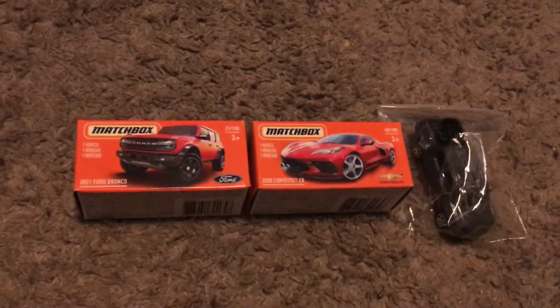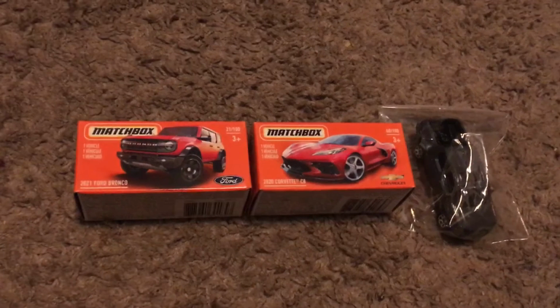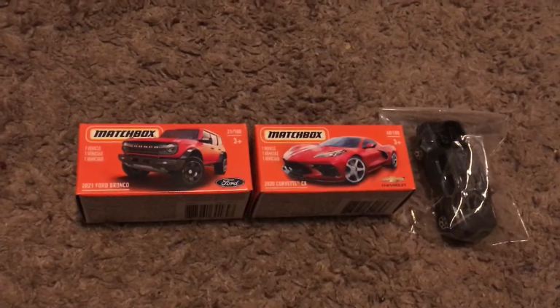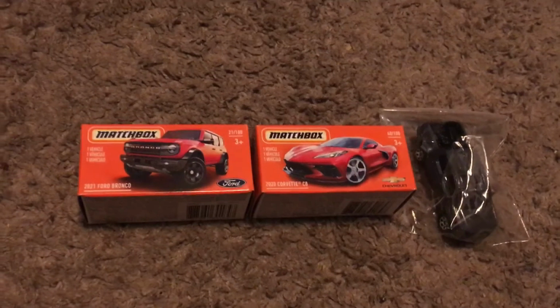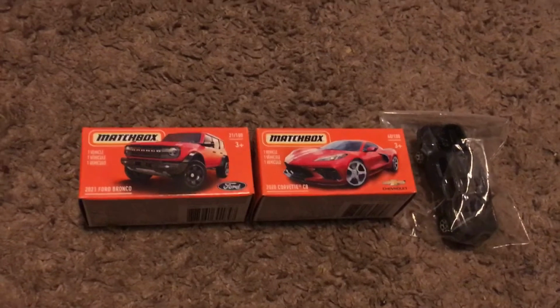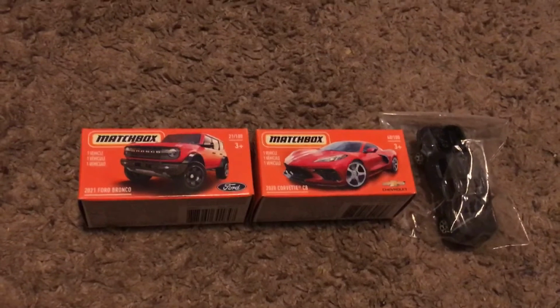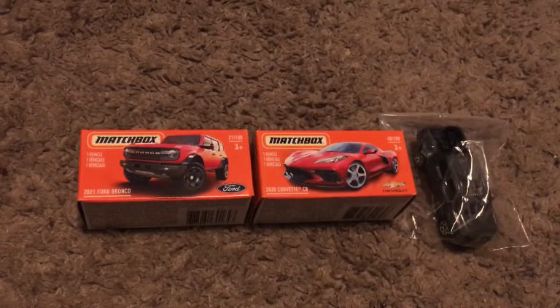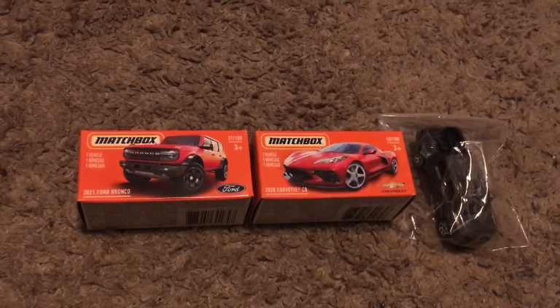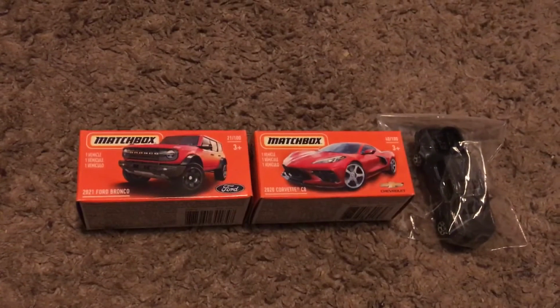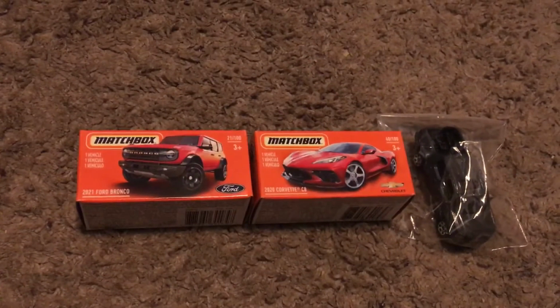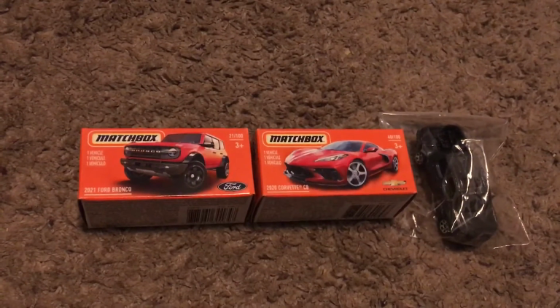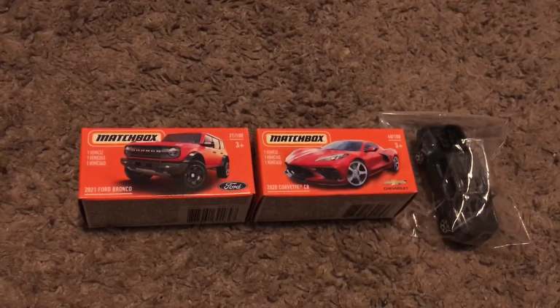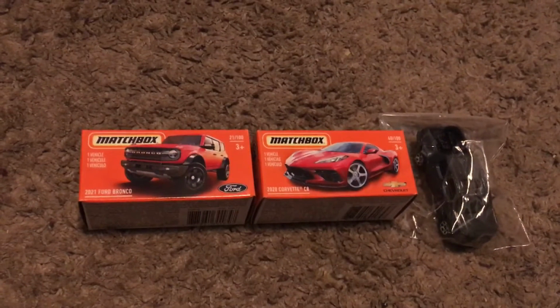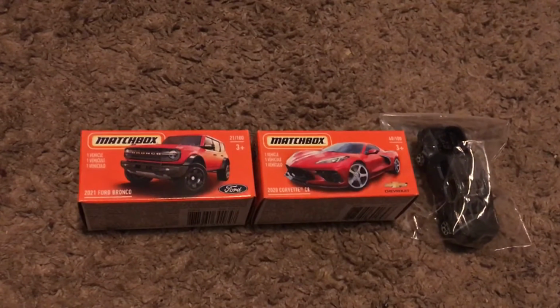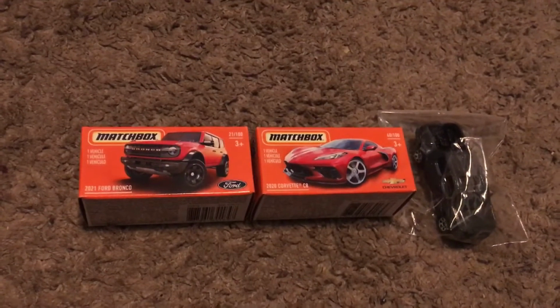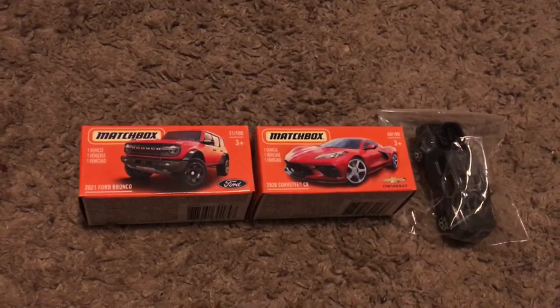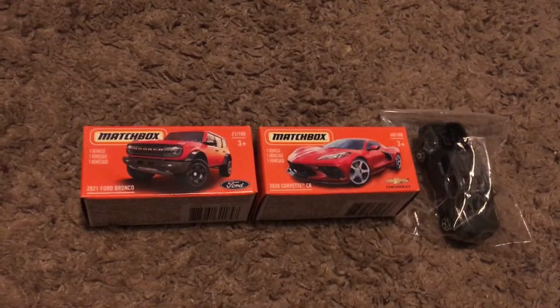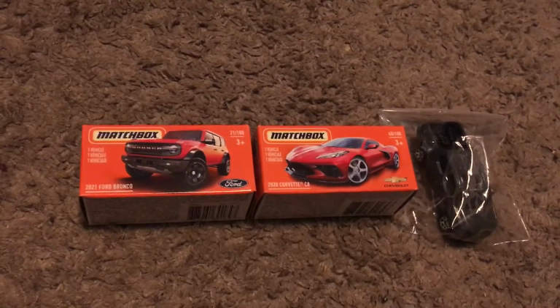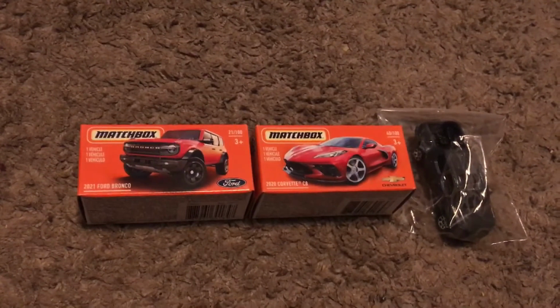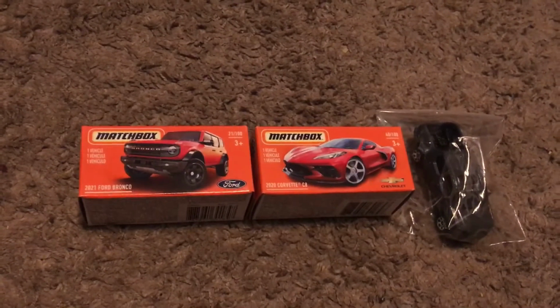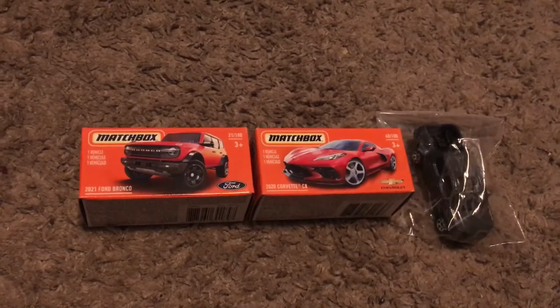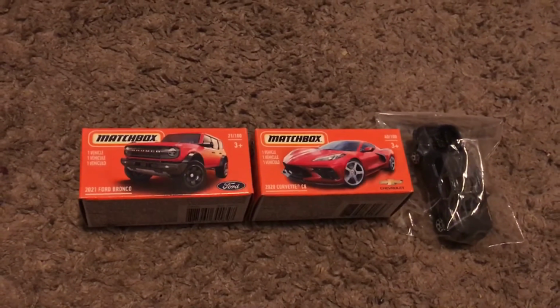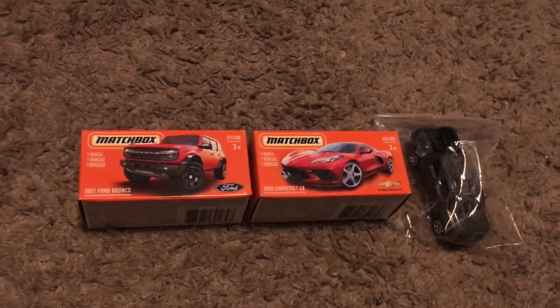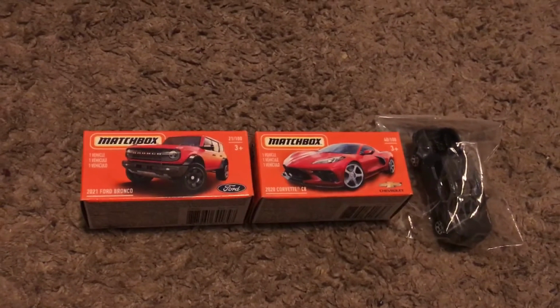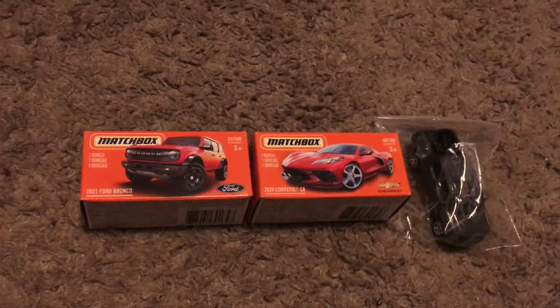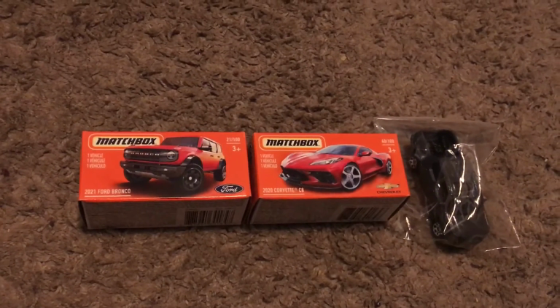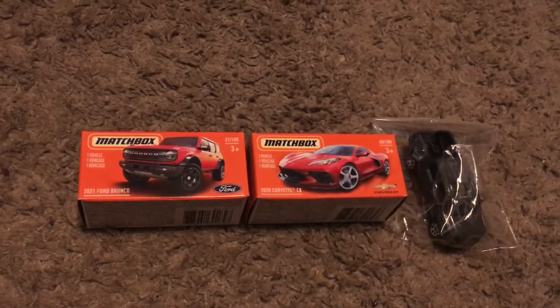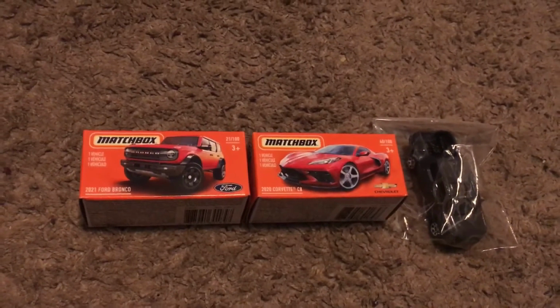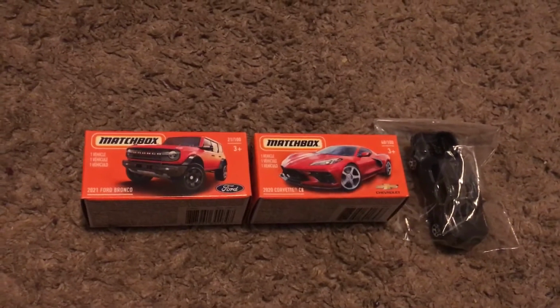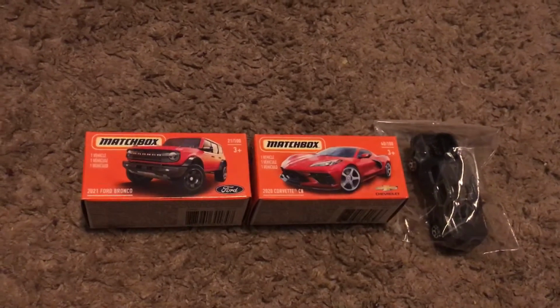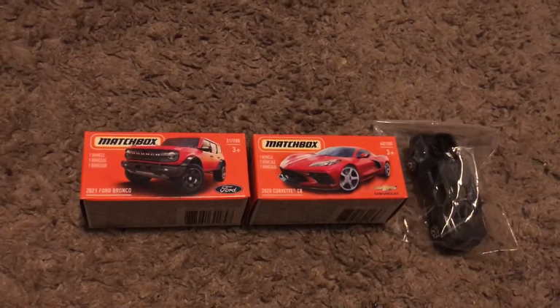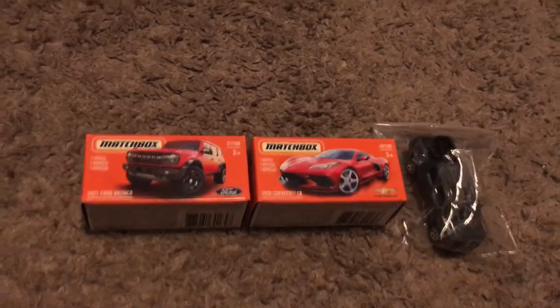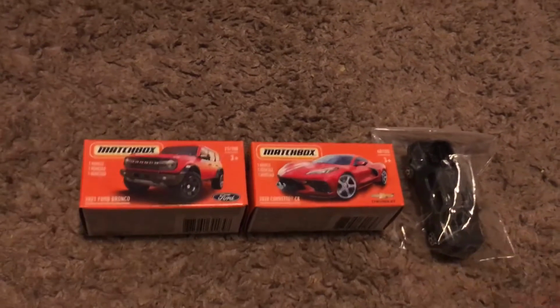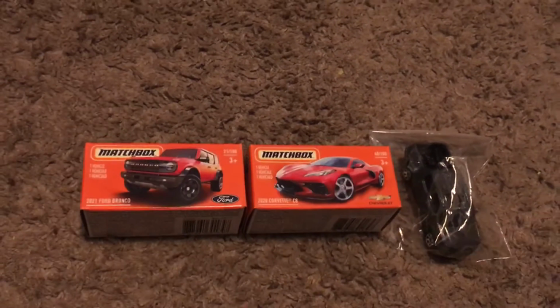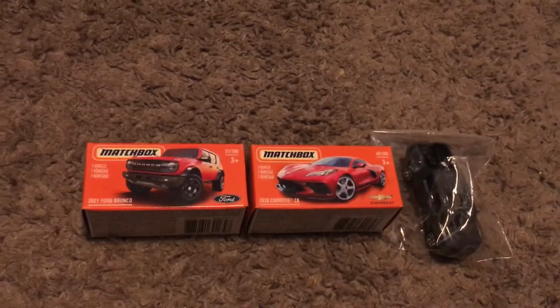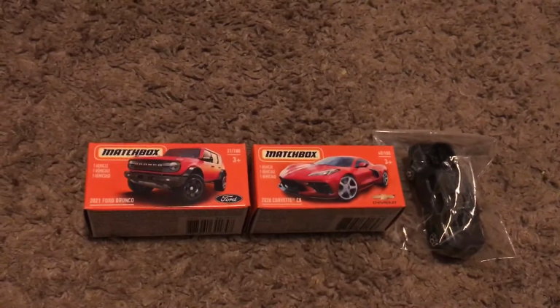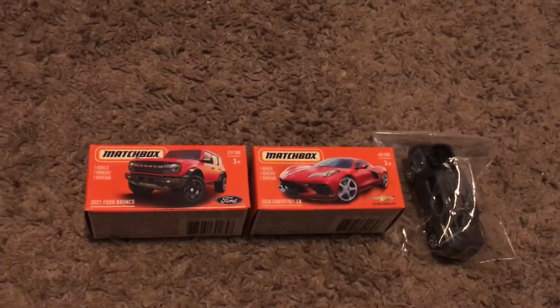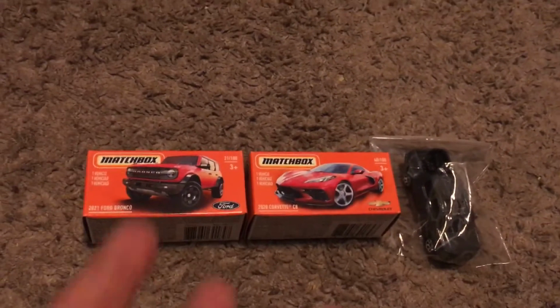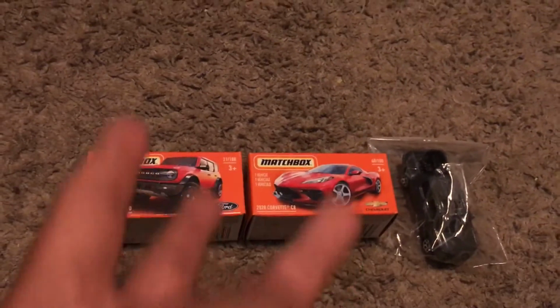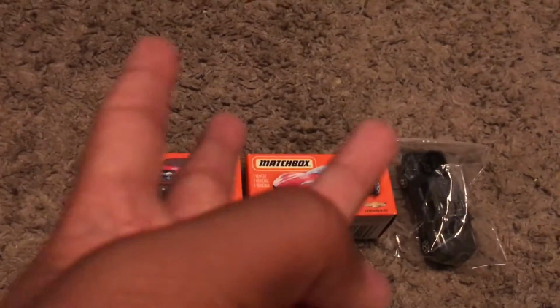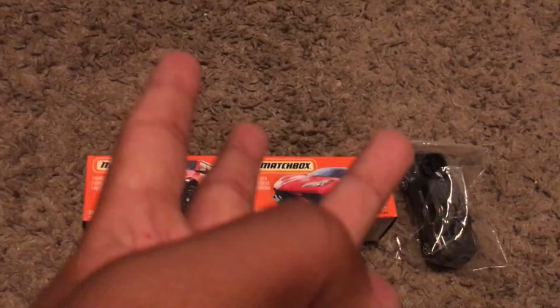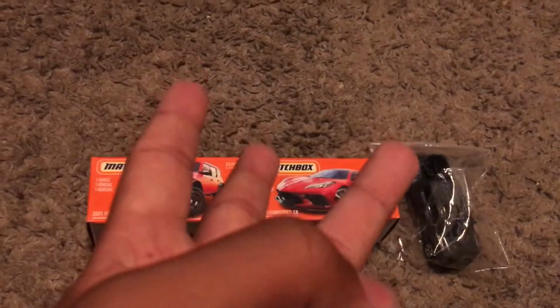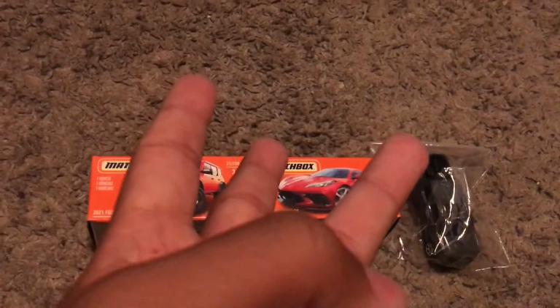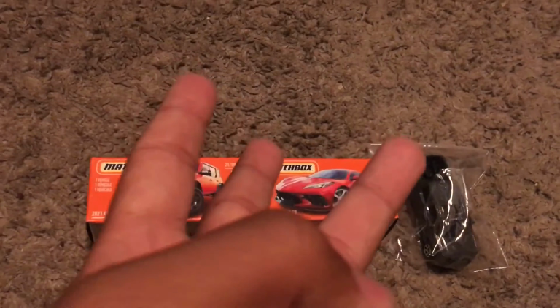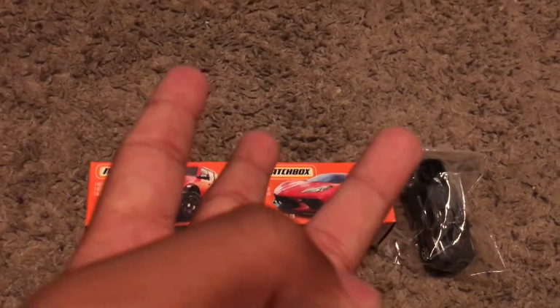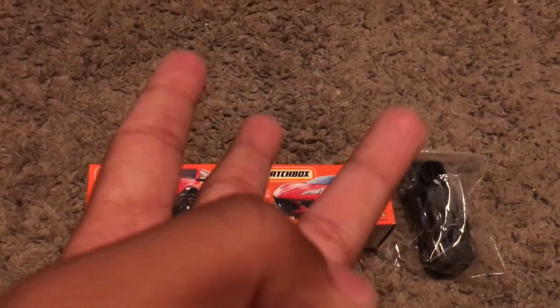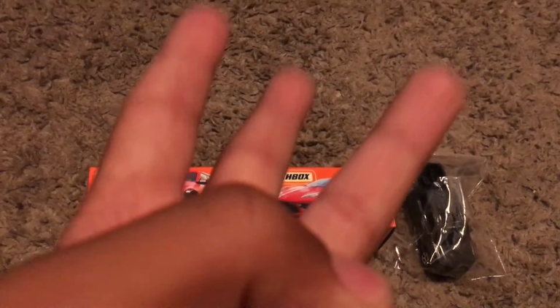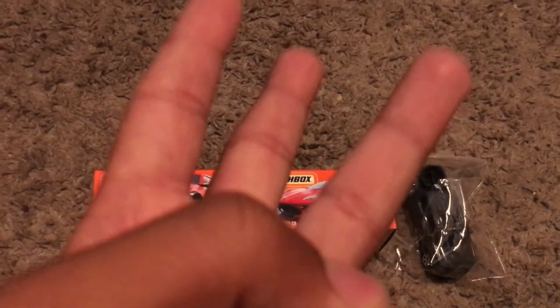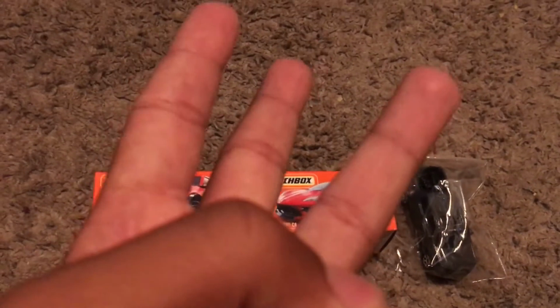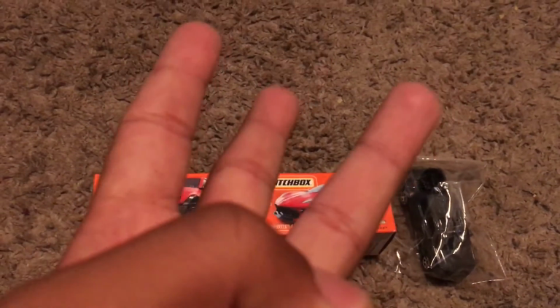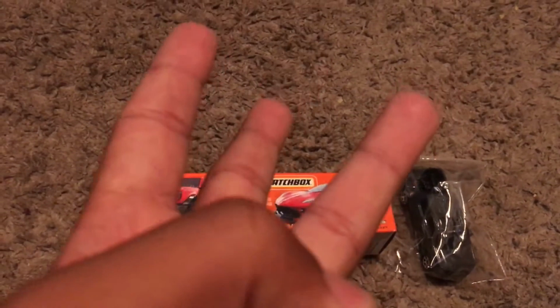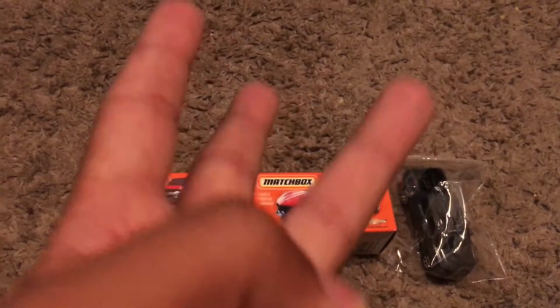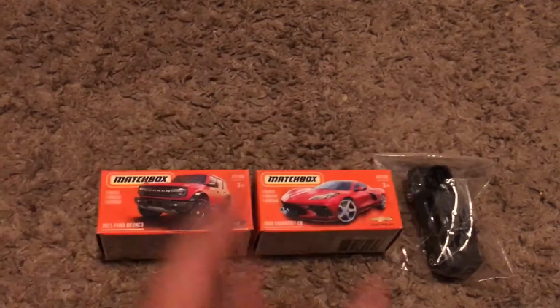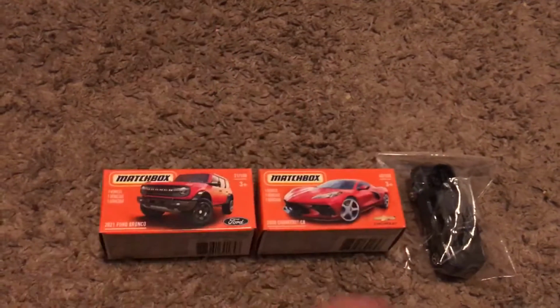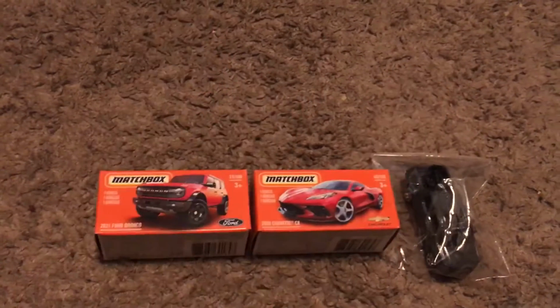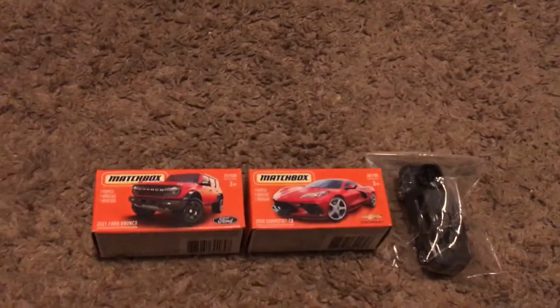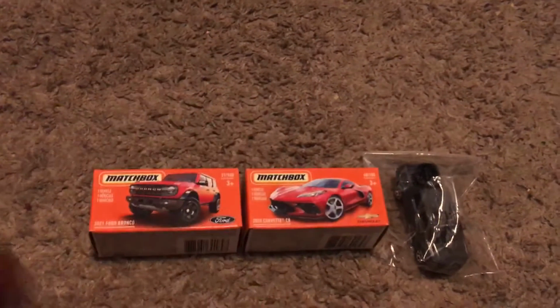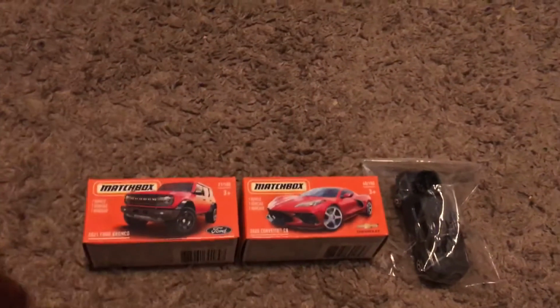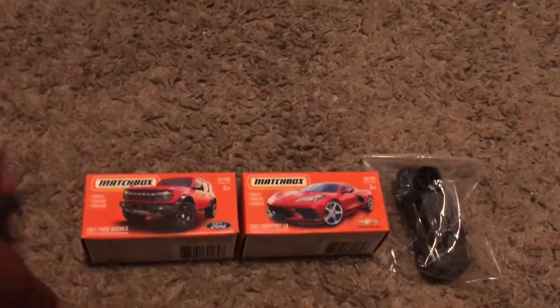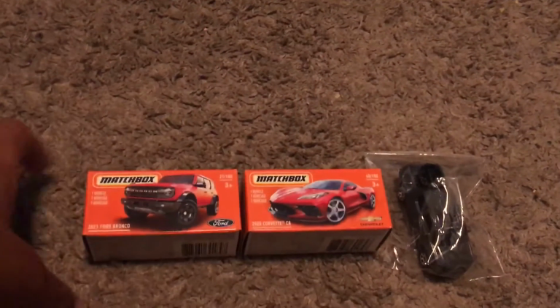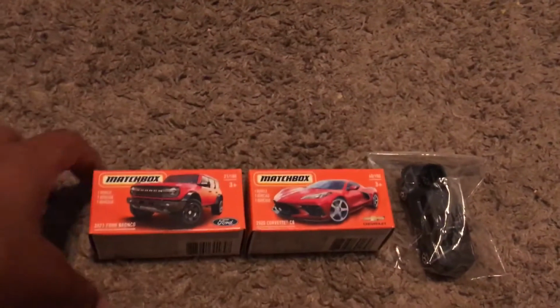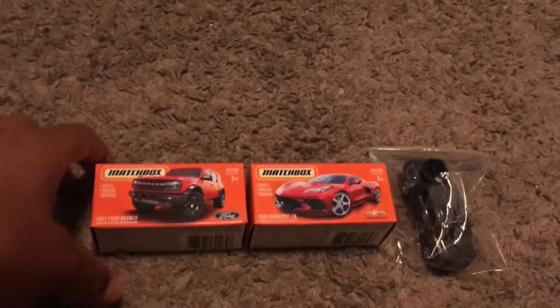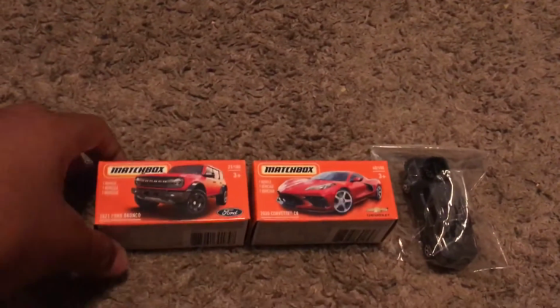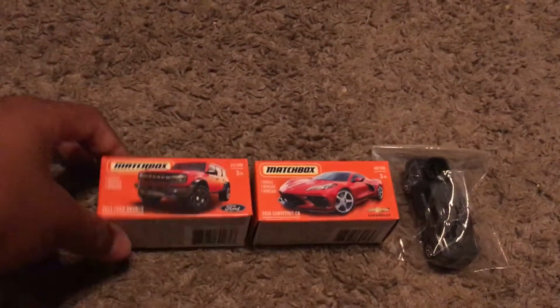Hello everybody, it is Bubba DieCast here and today I got a total of three Matchbox cars.